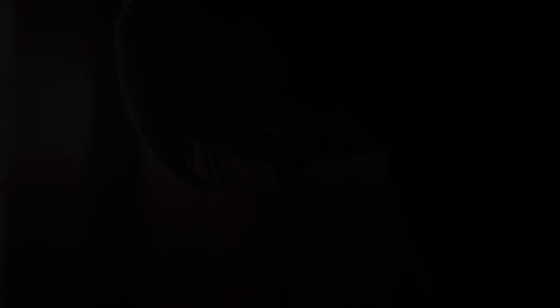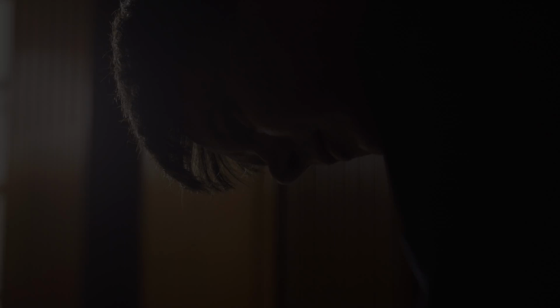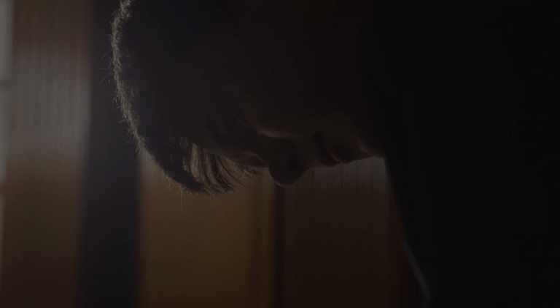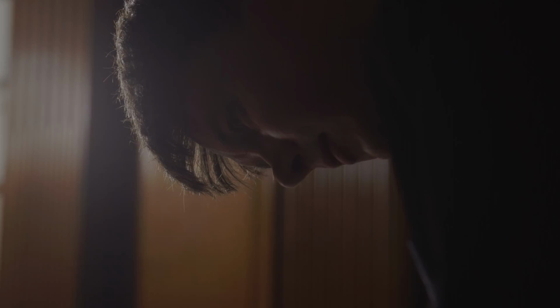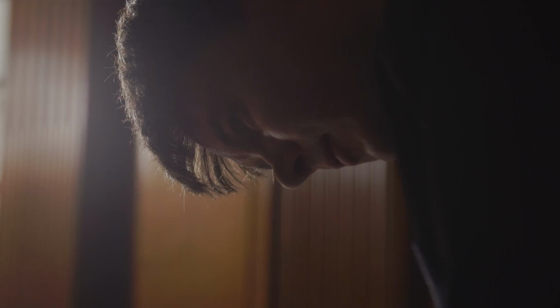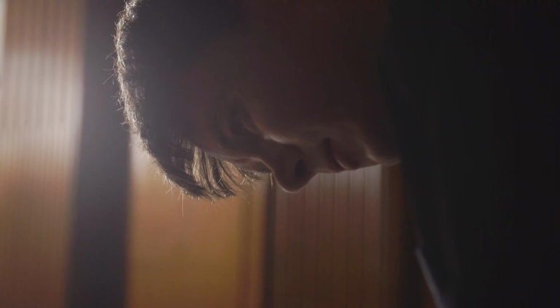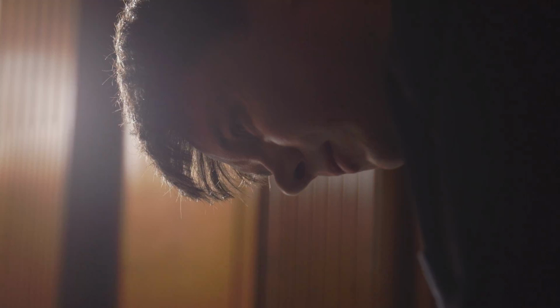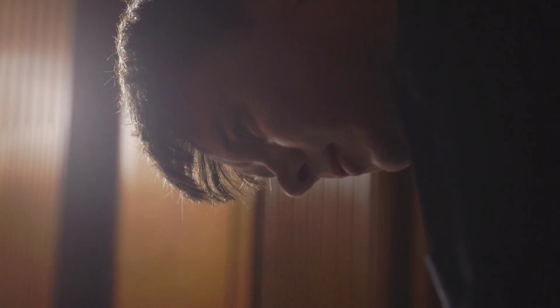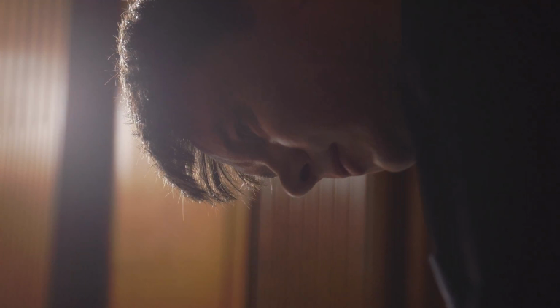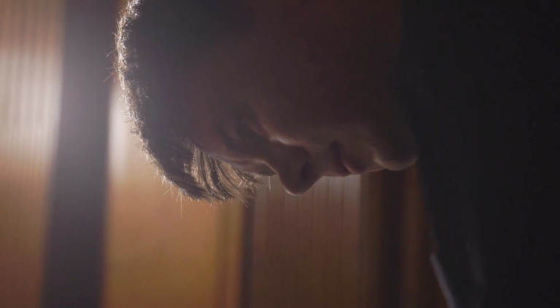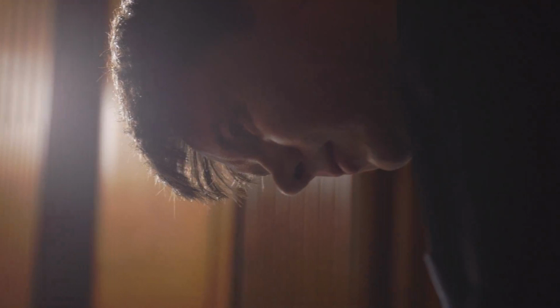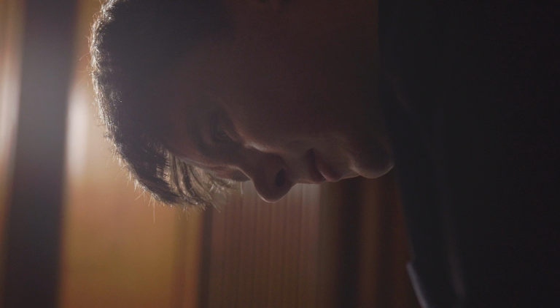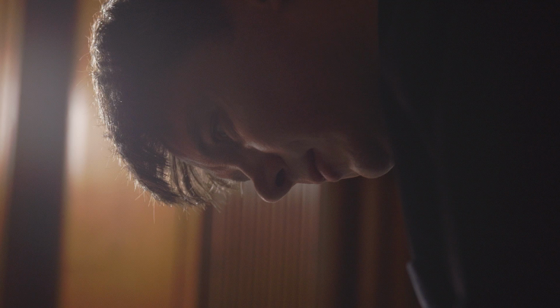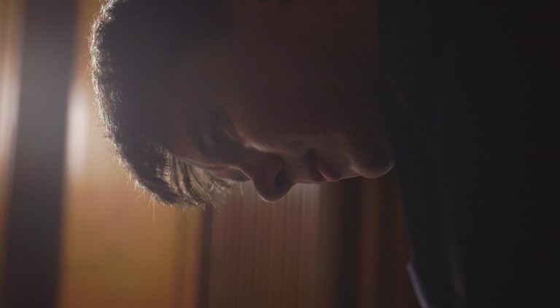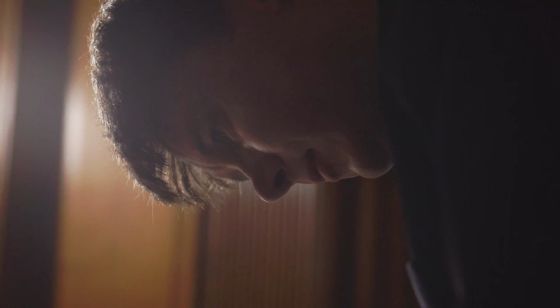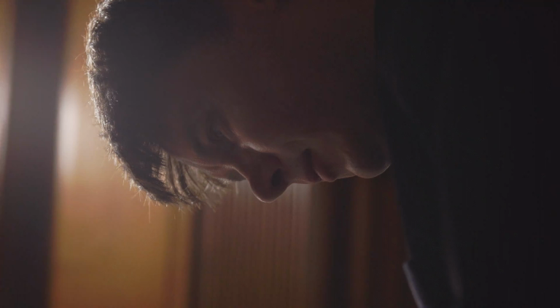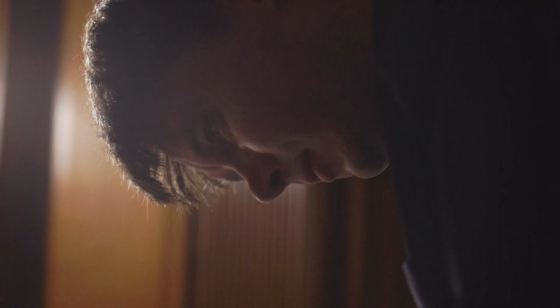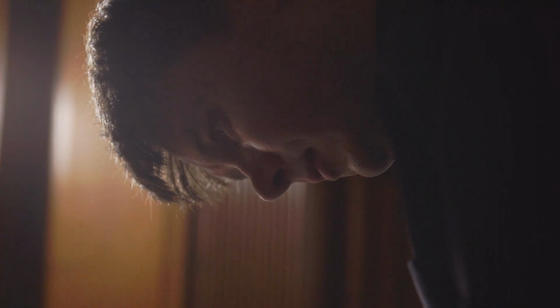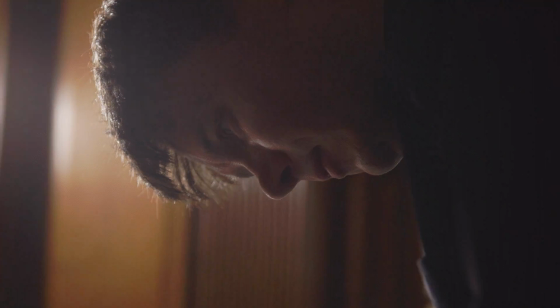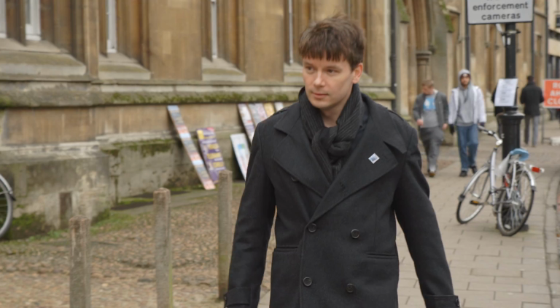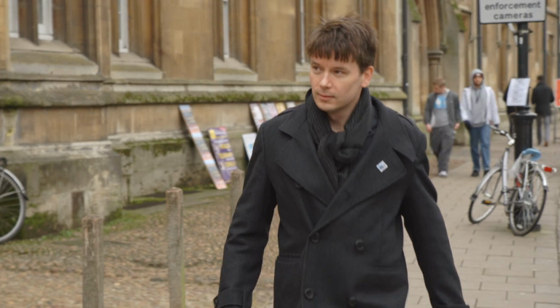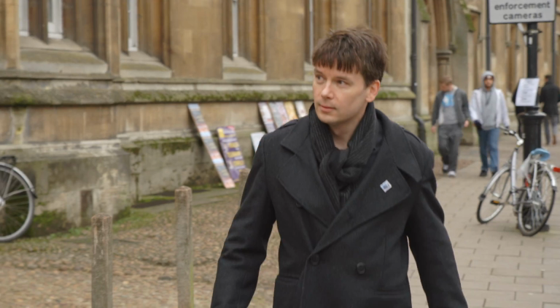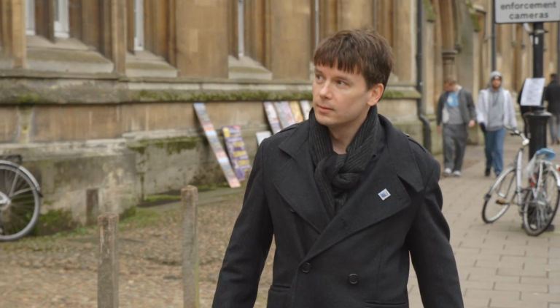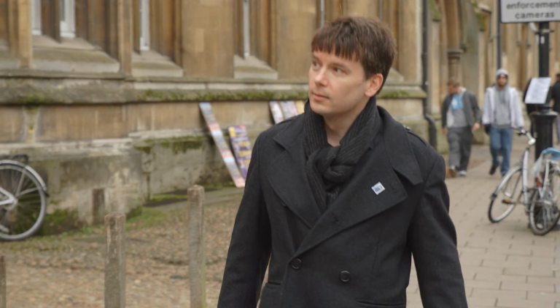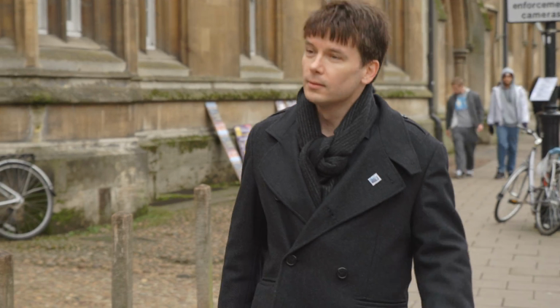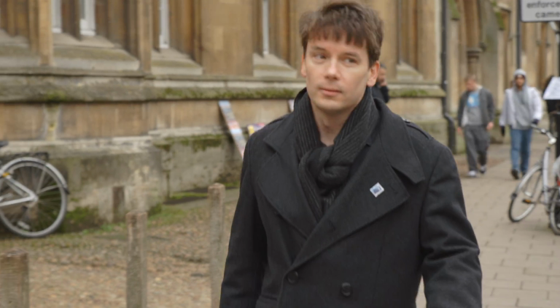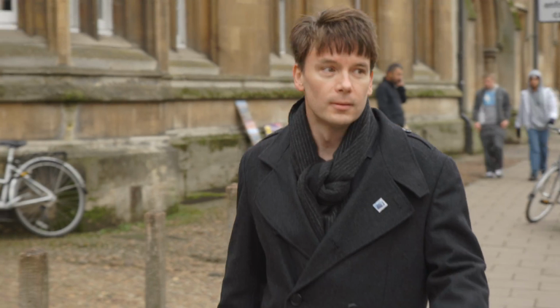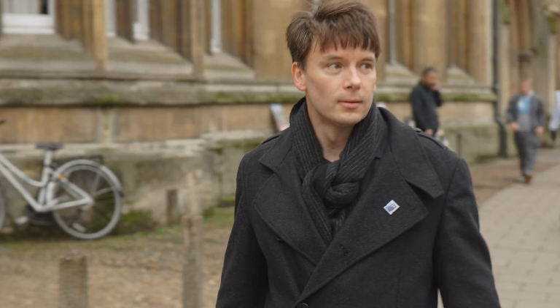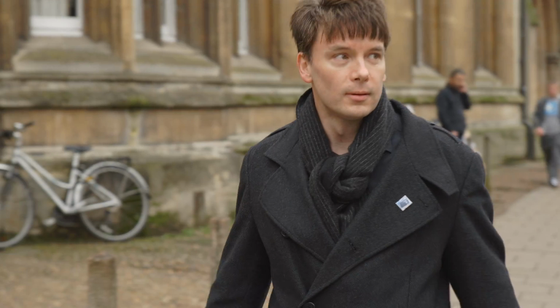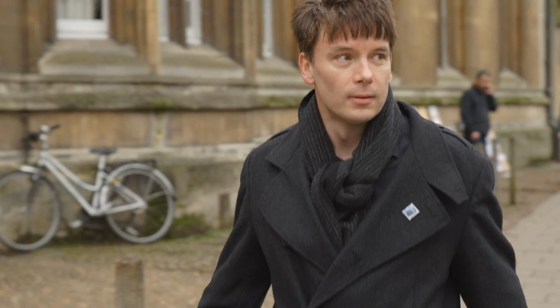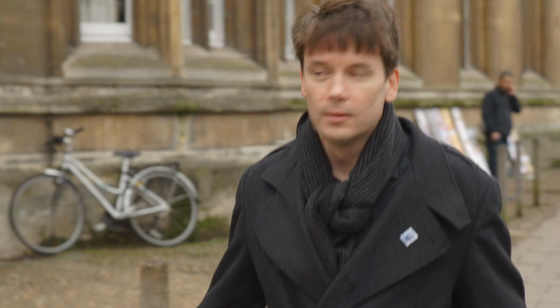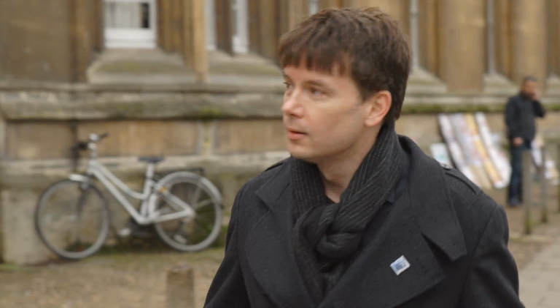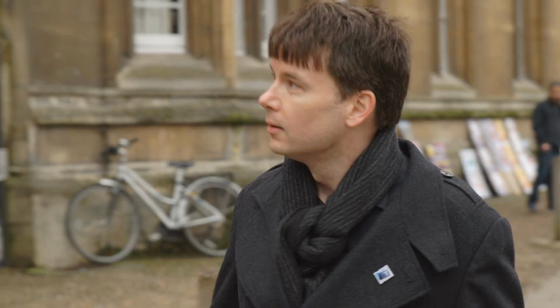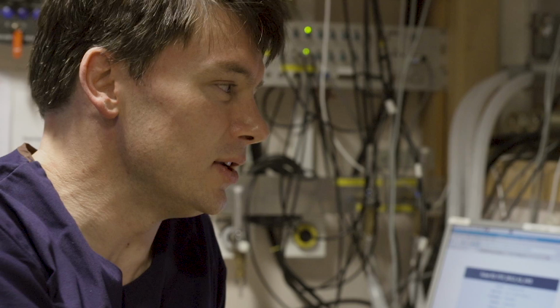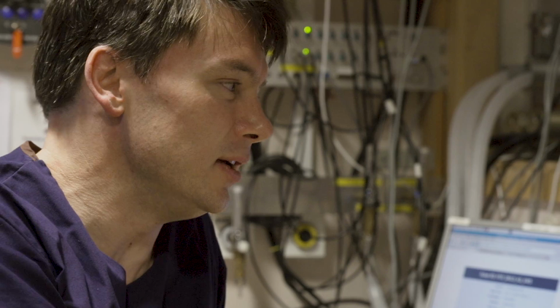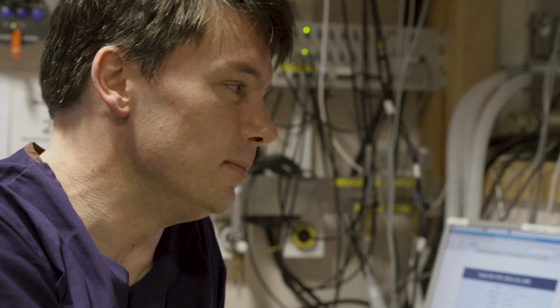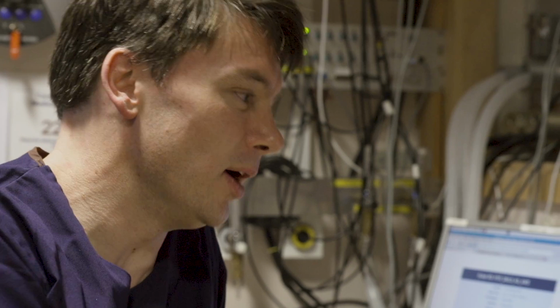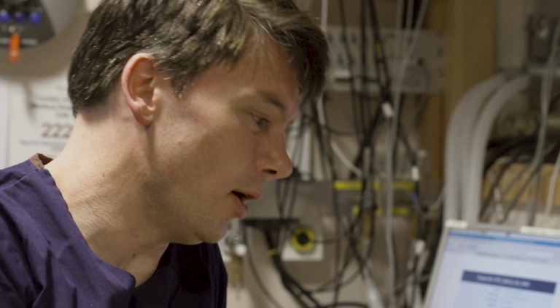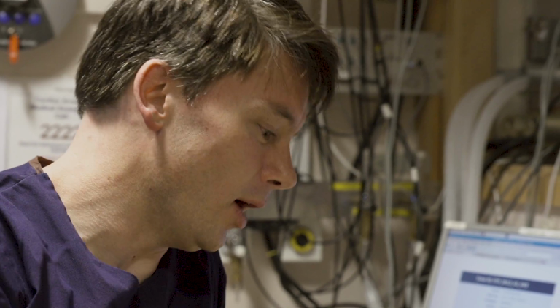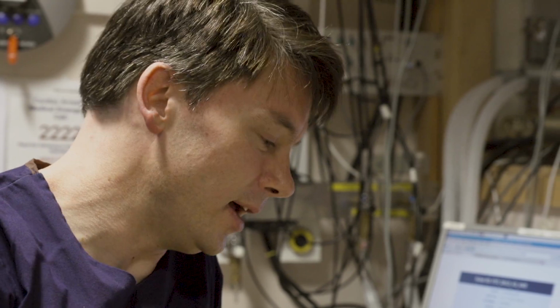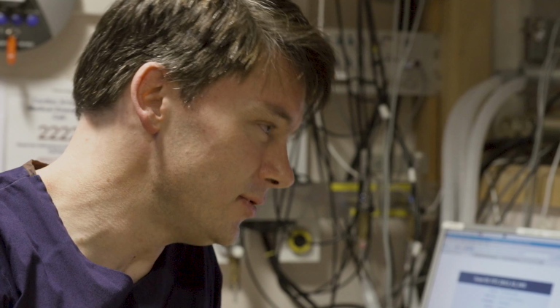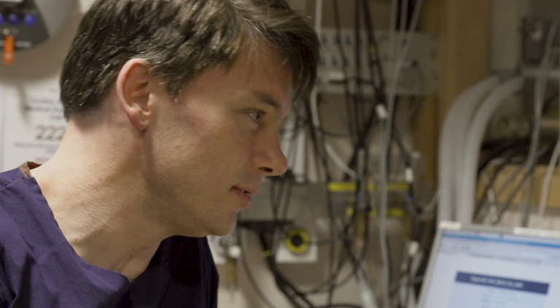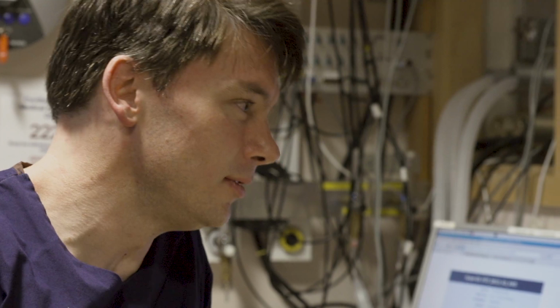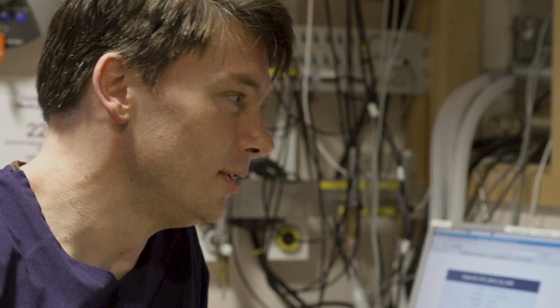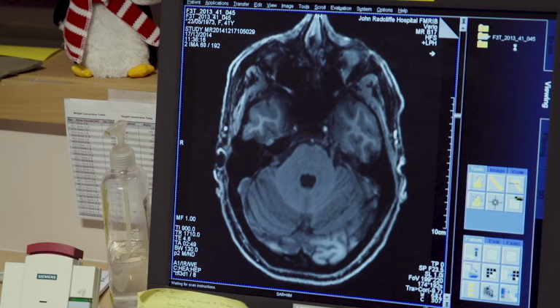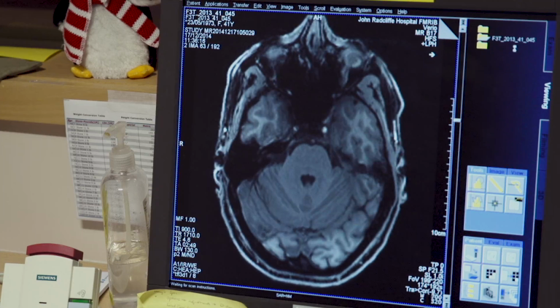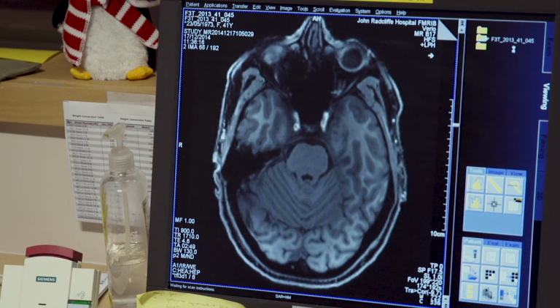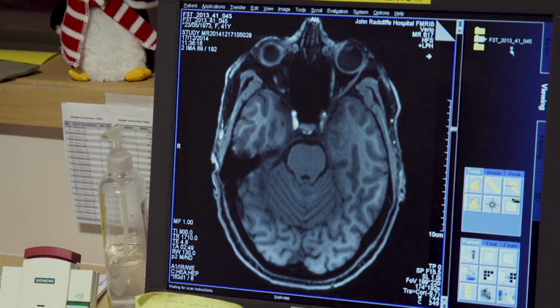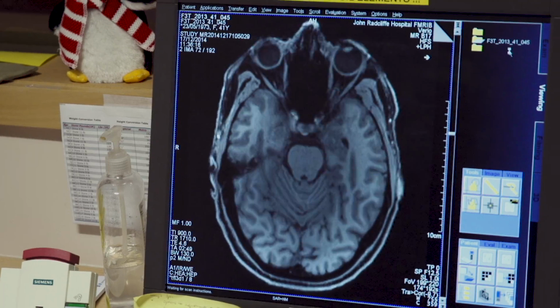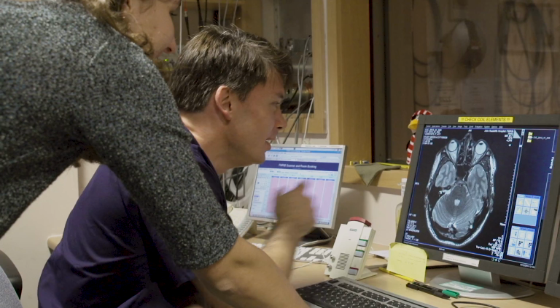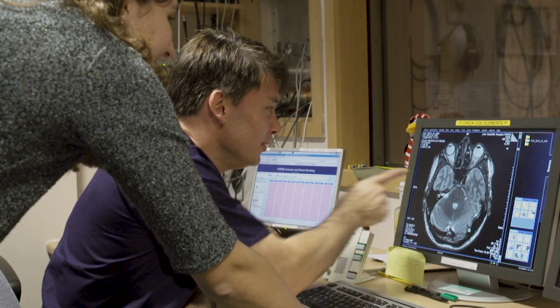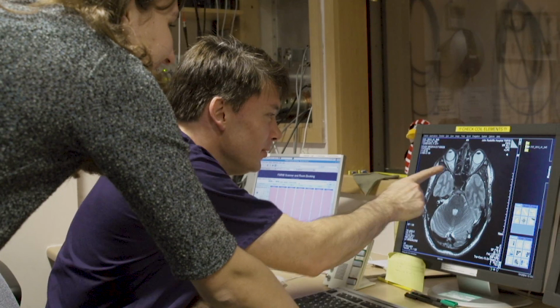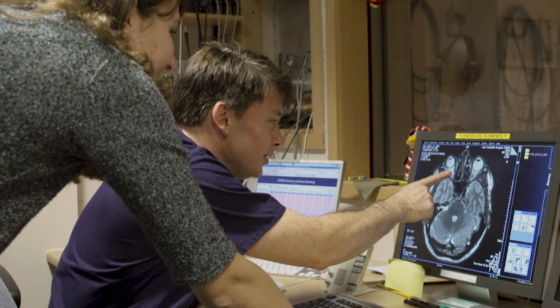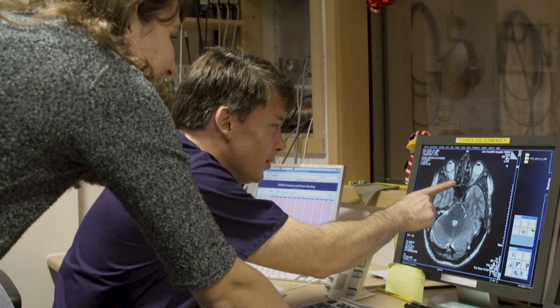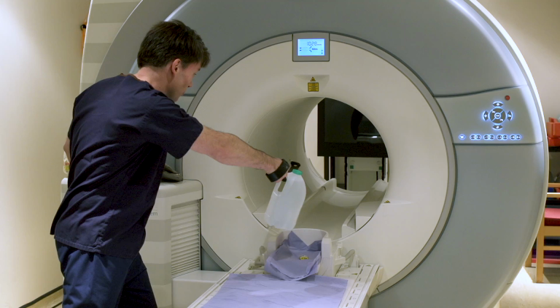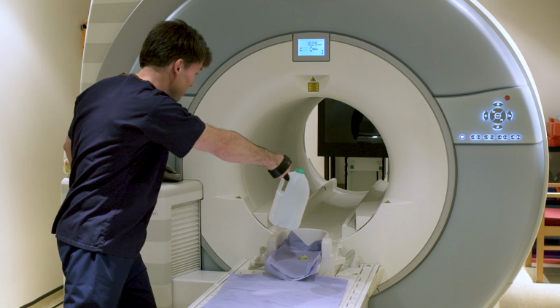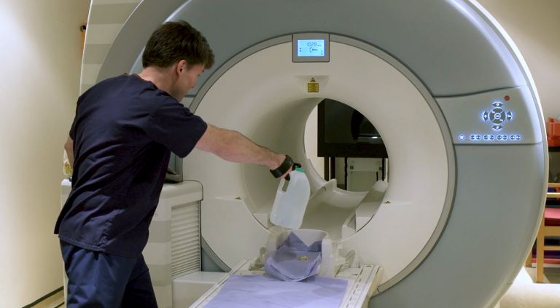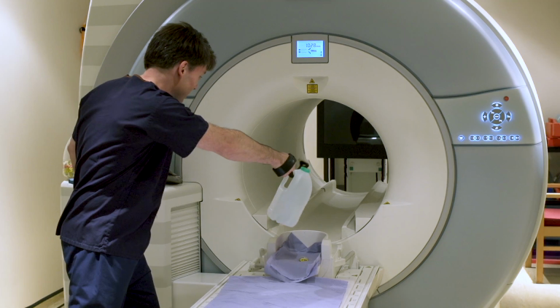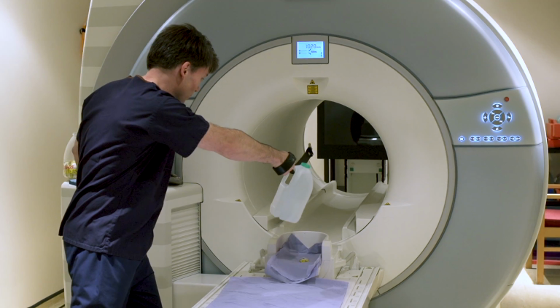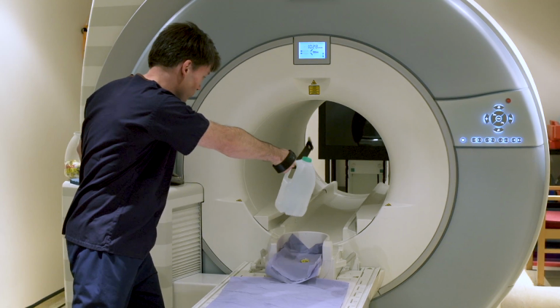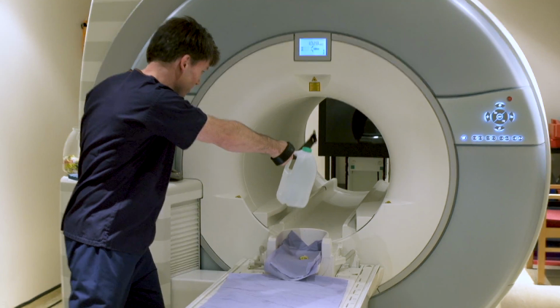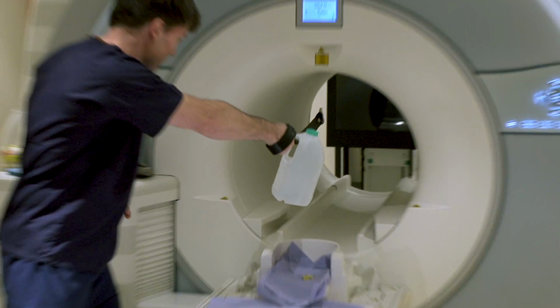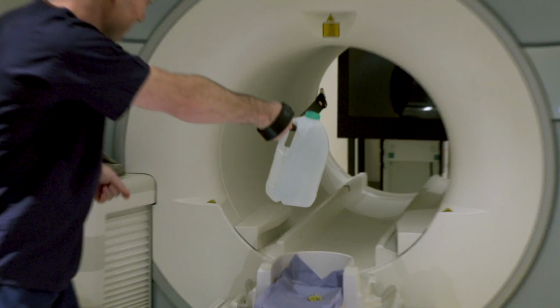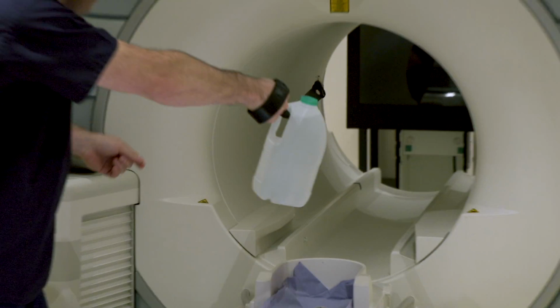I'm Professor Daniel Boulty. I'm a physicist at the University of Oxford, and for 15 years, I've been working and playing with MRI scanners.